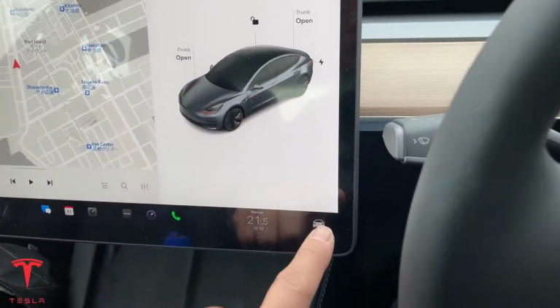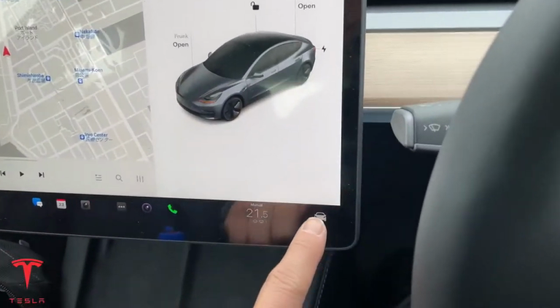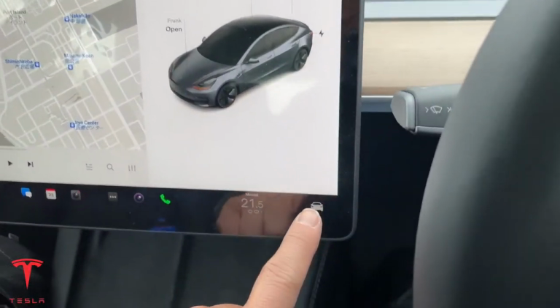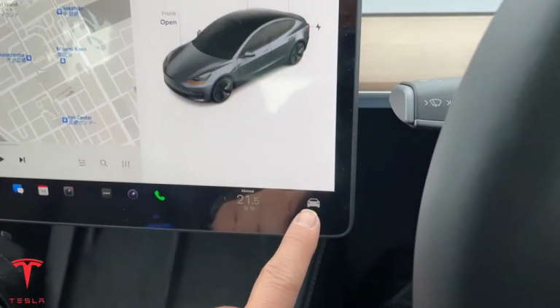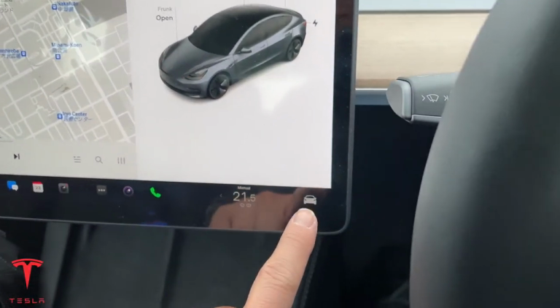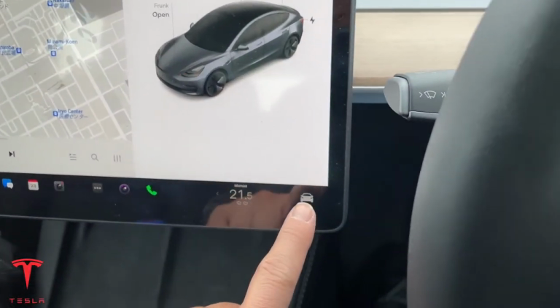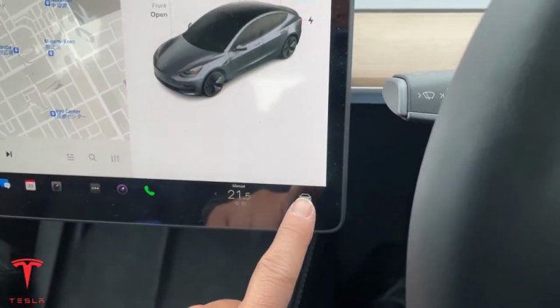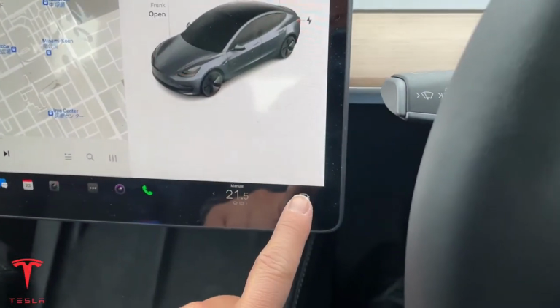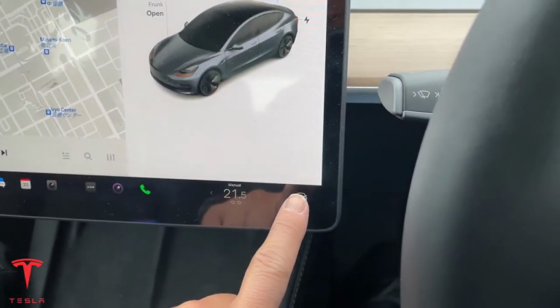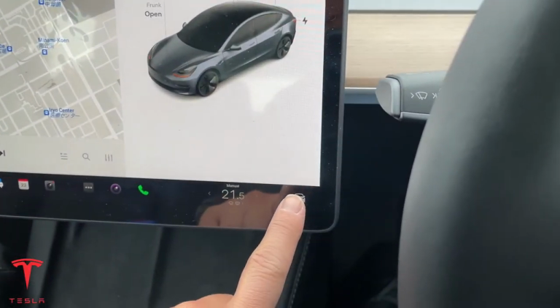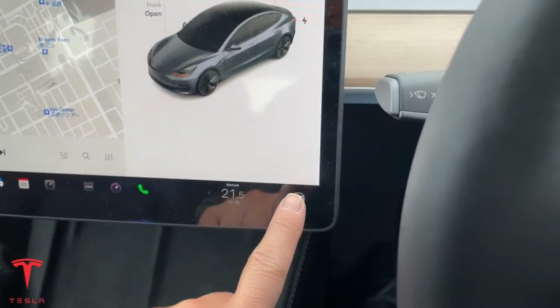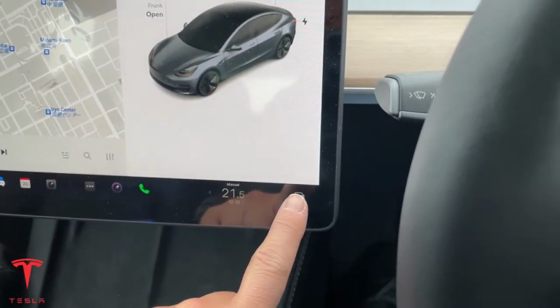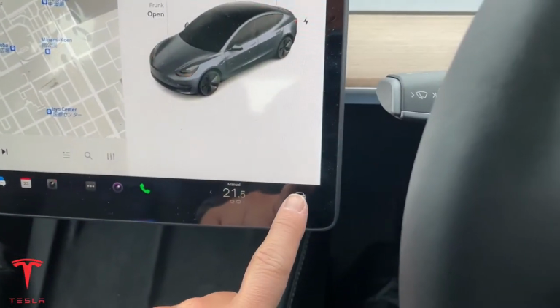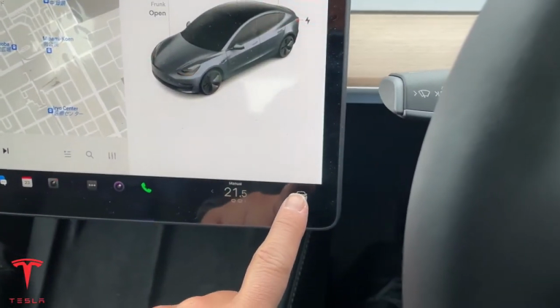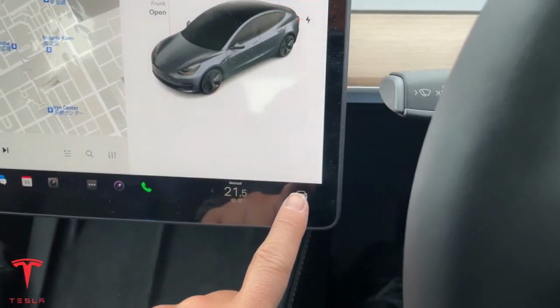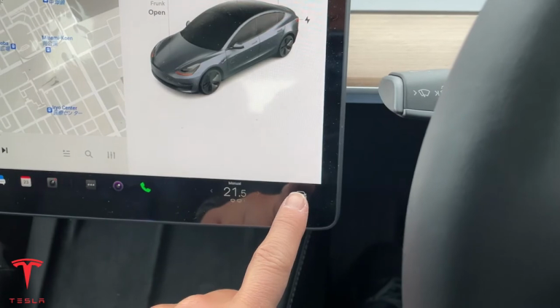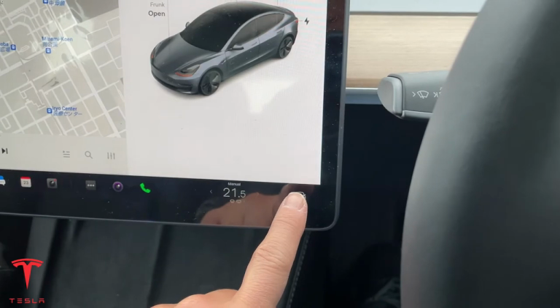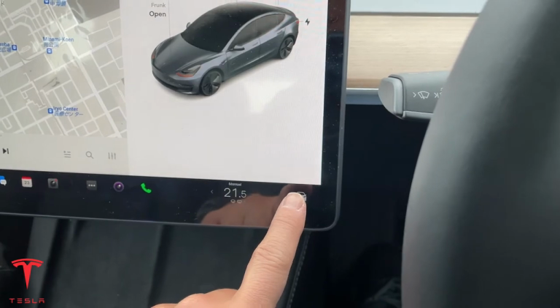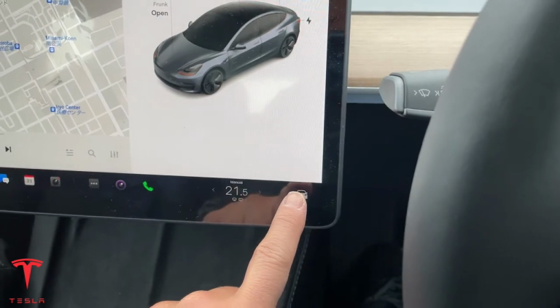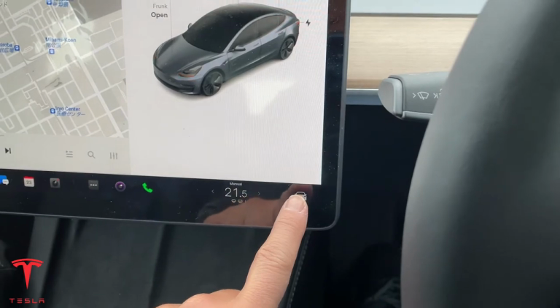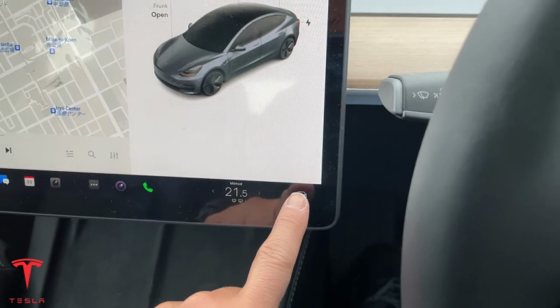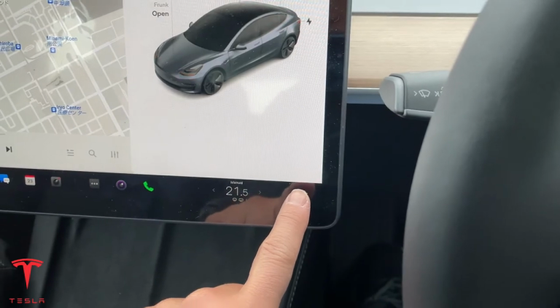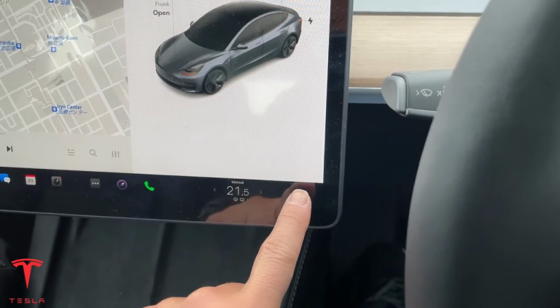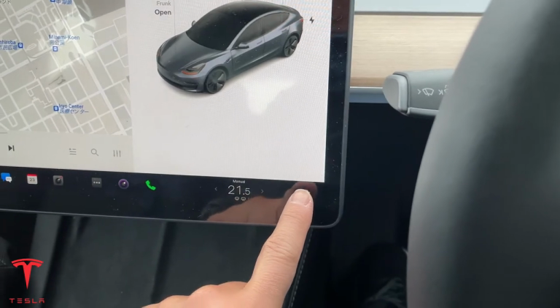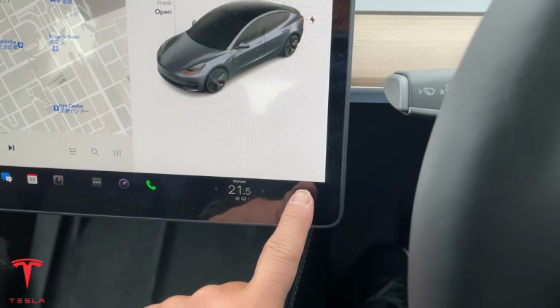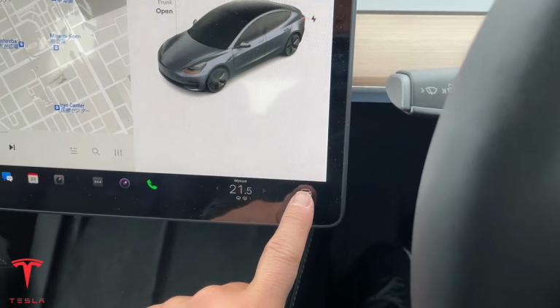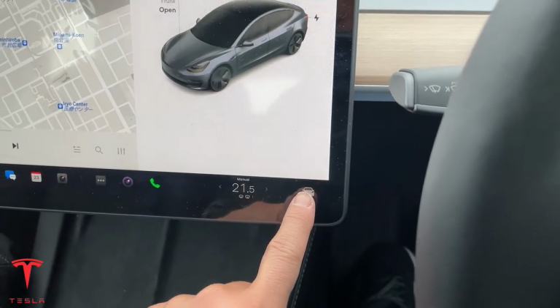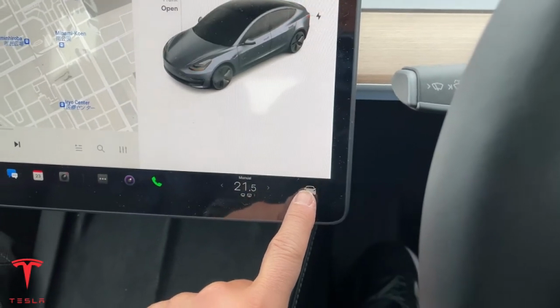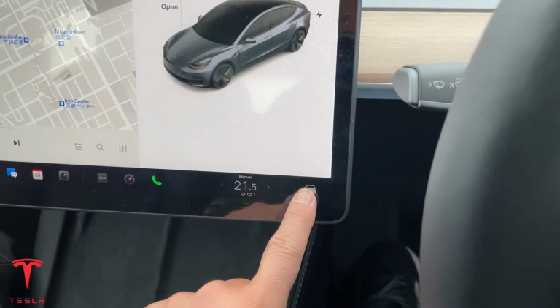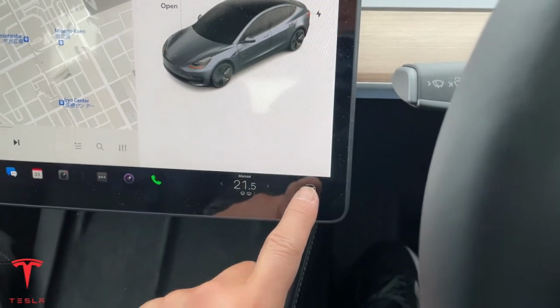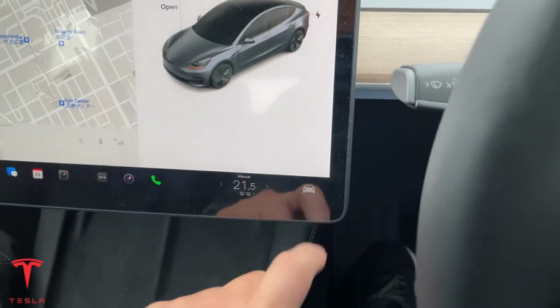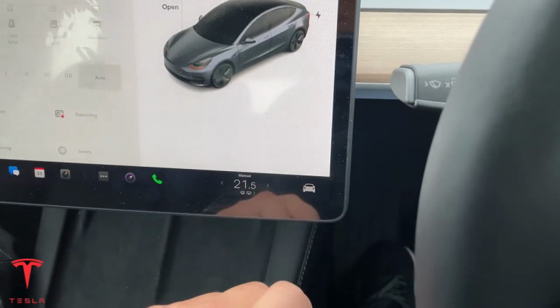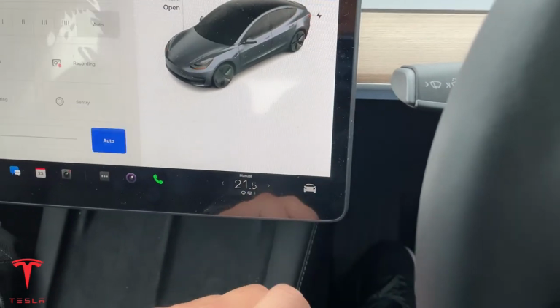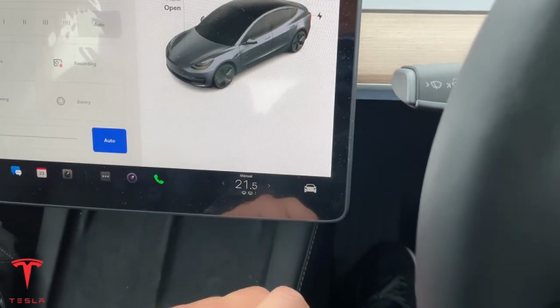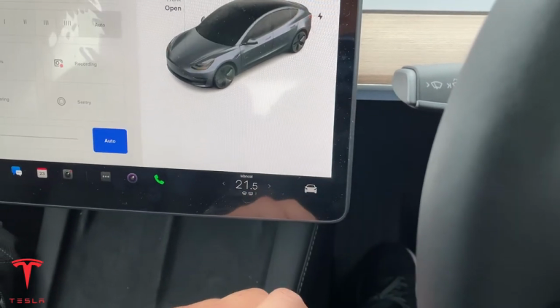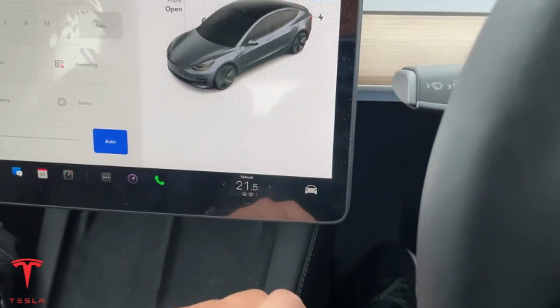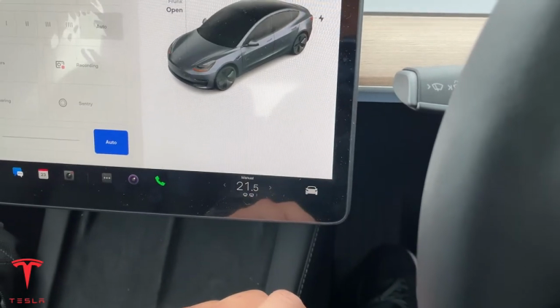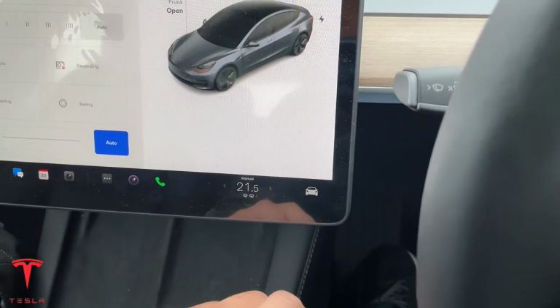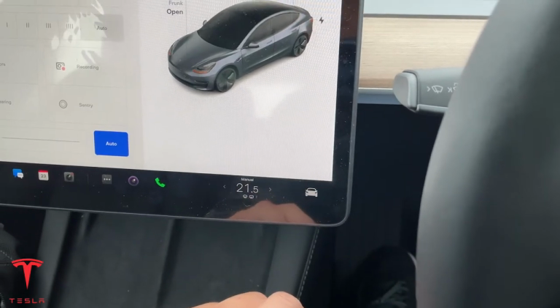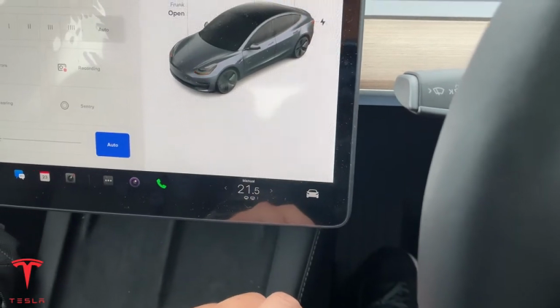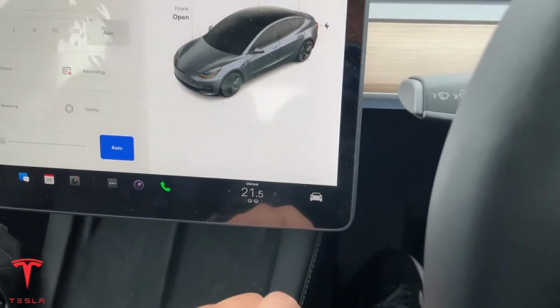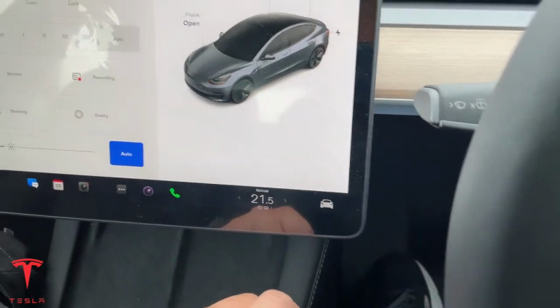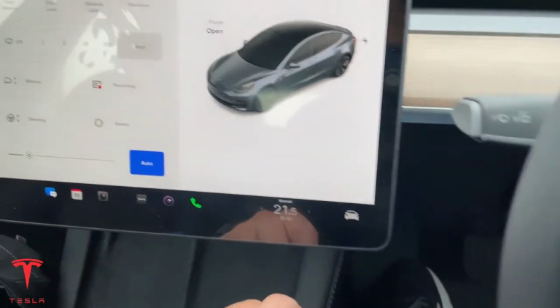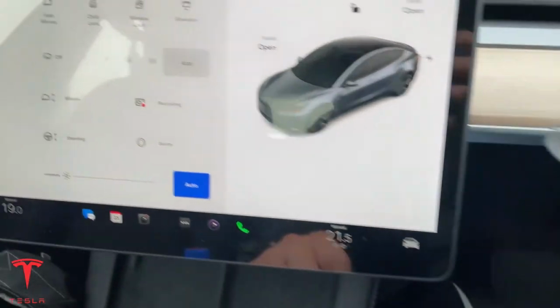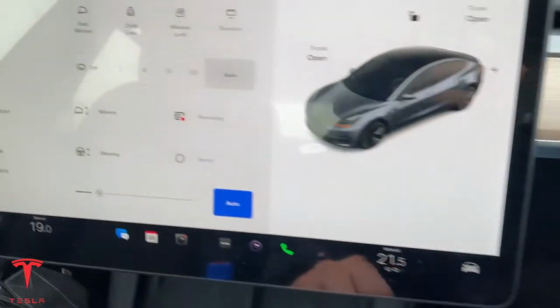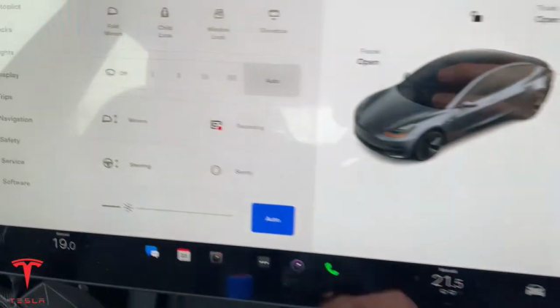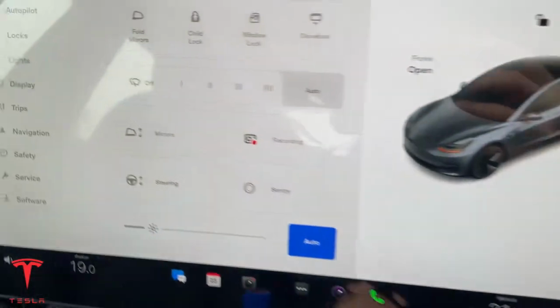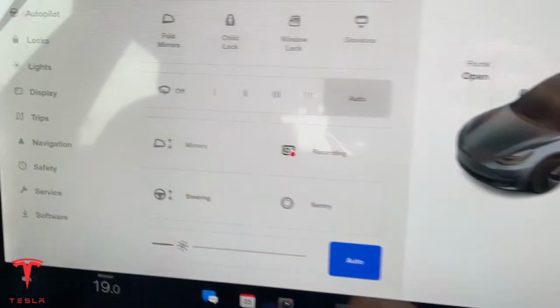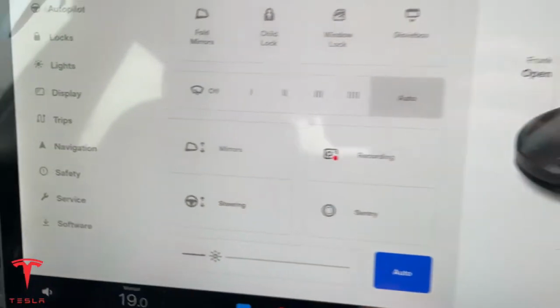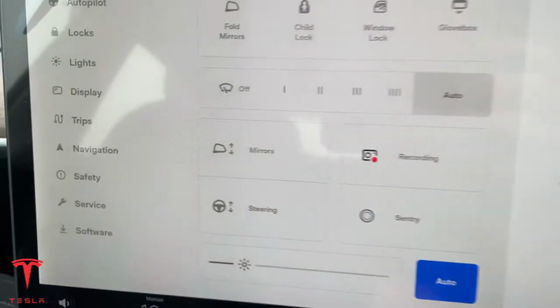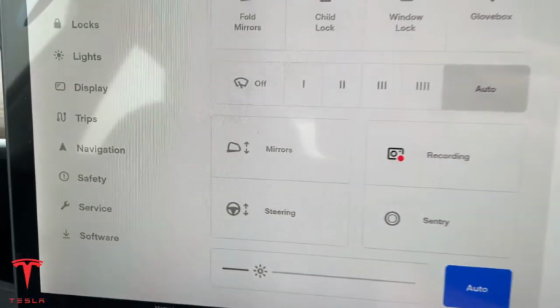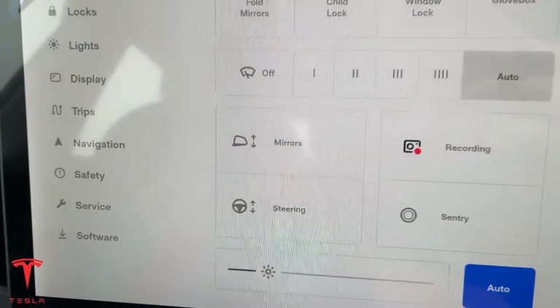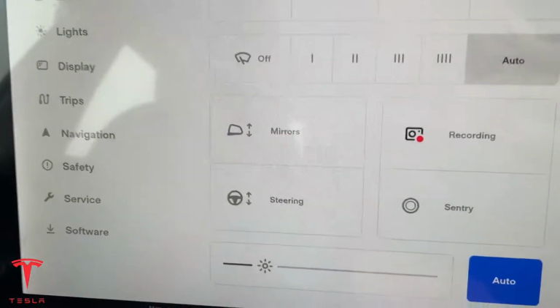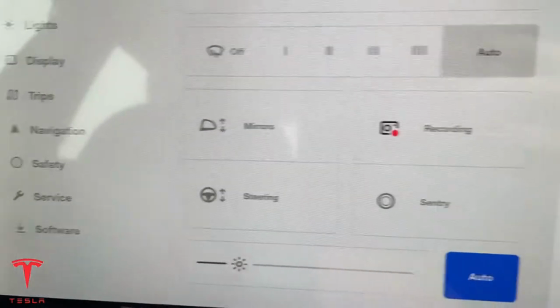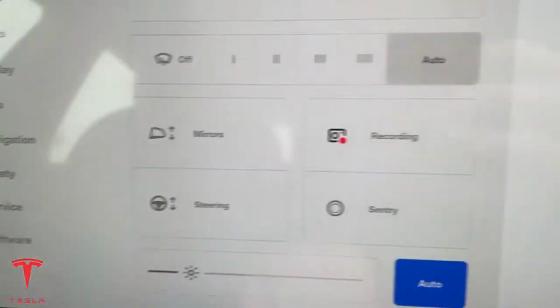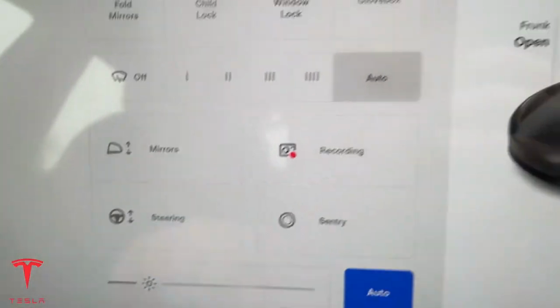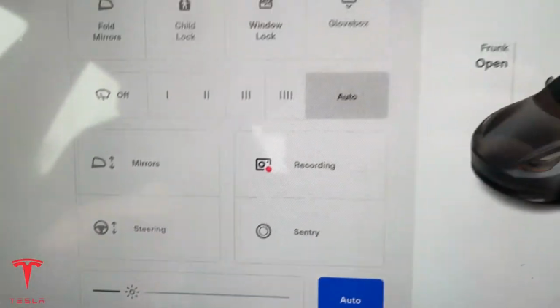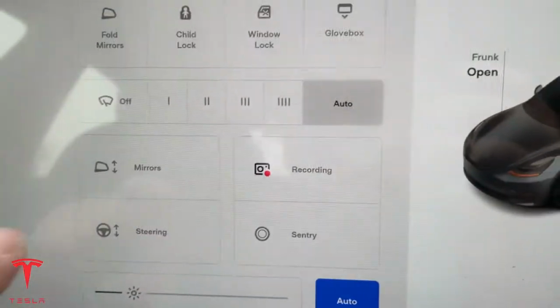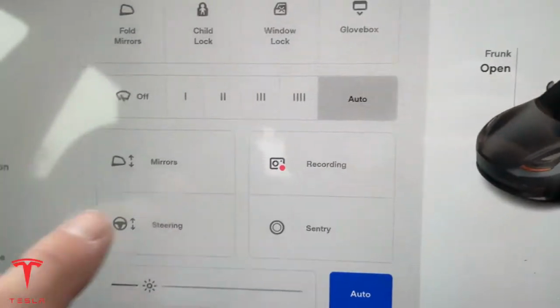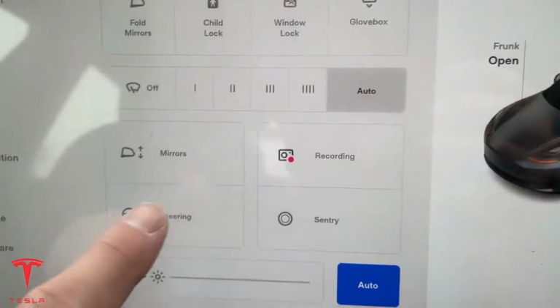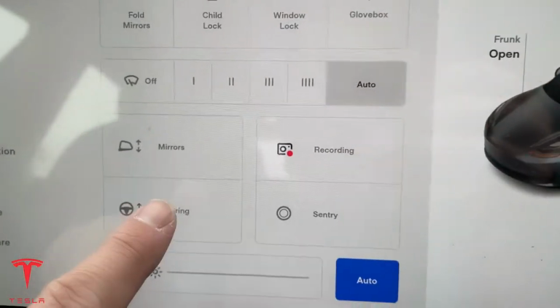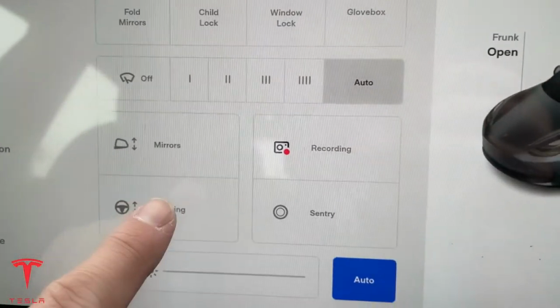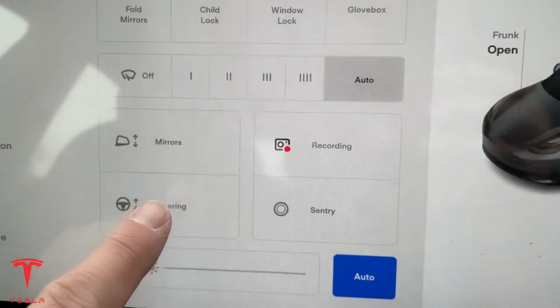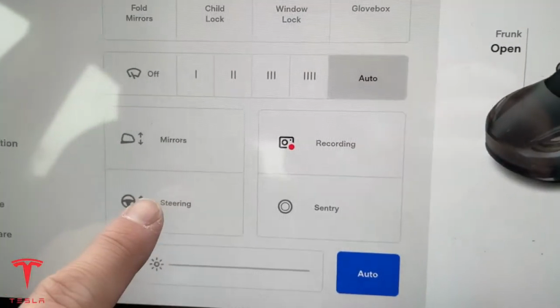First you'll press this car icon, and there it says steering. Just press that.